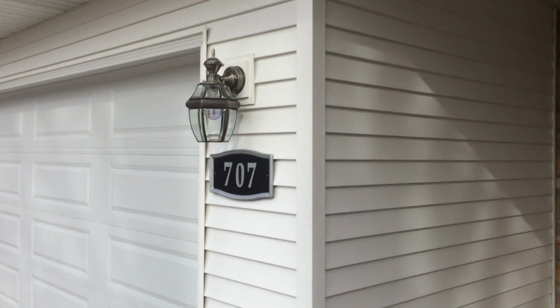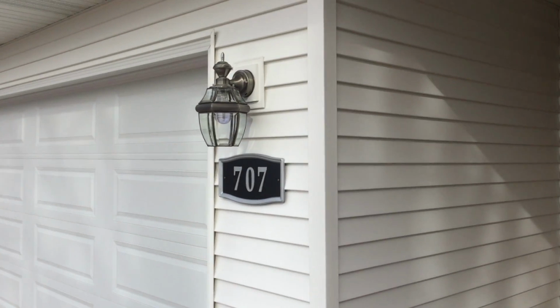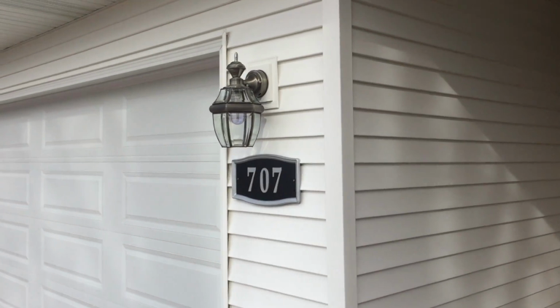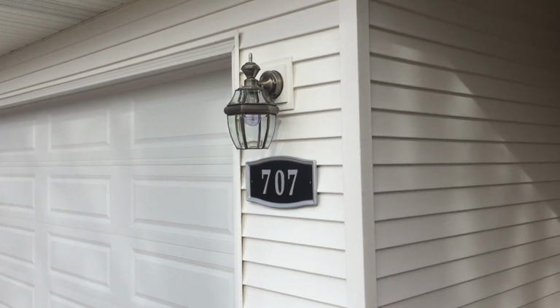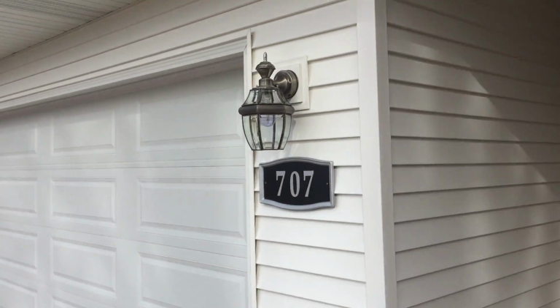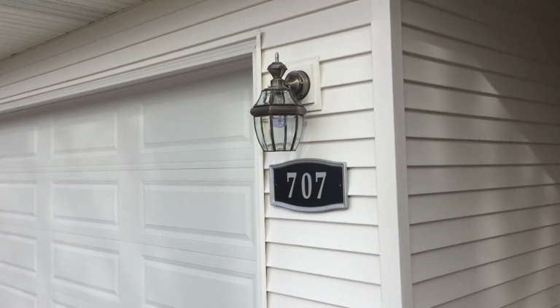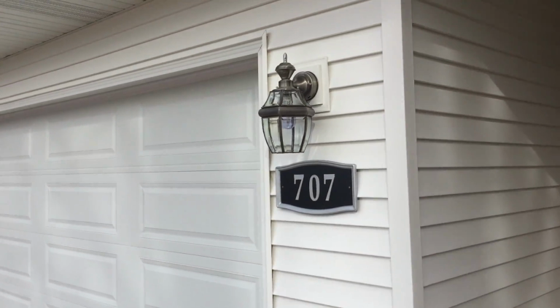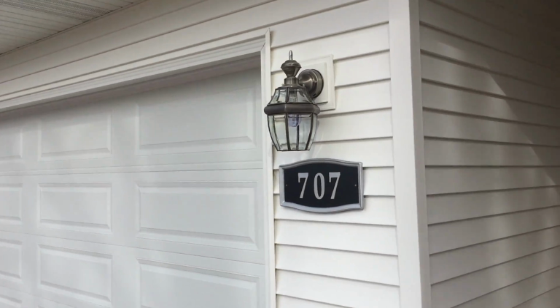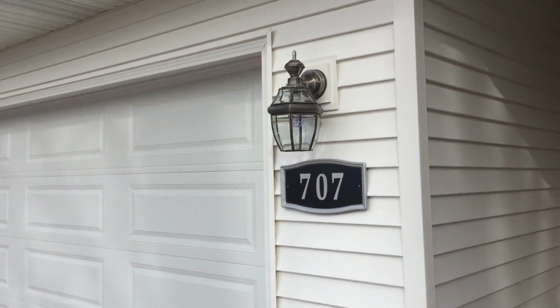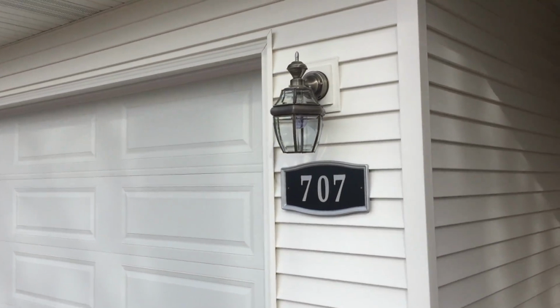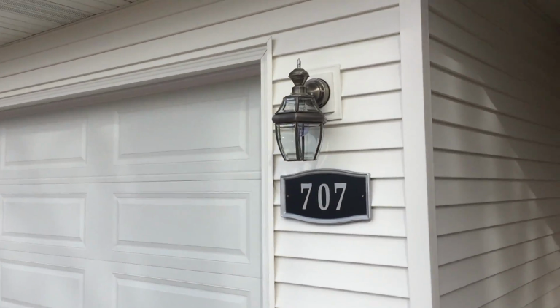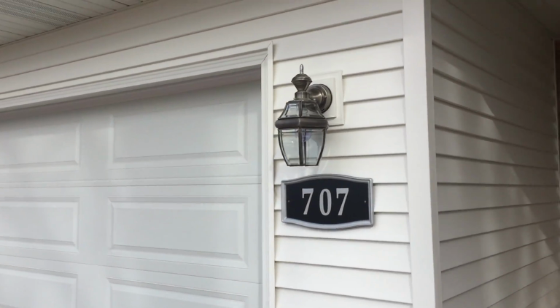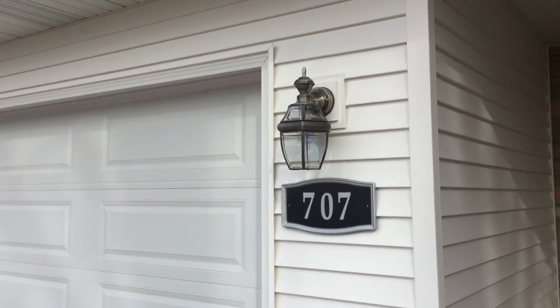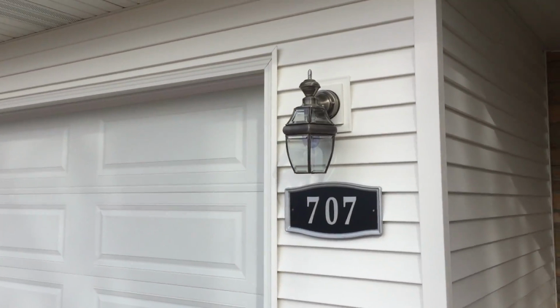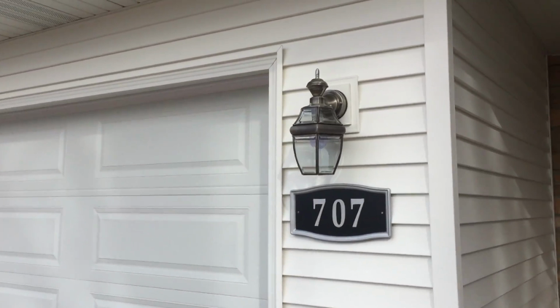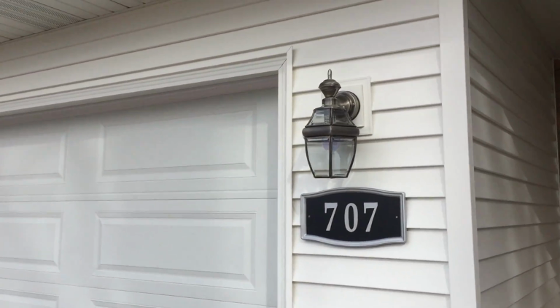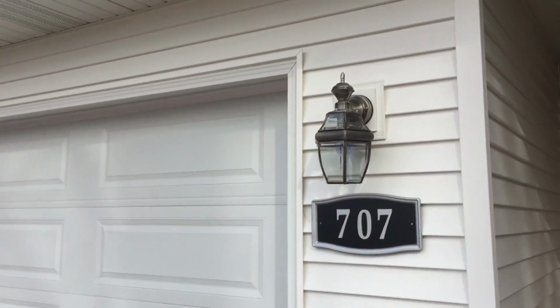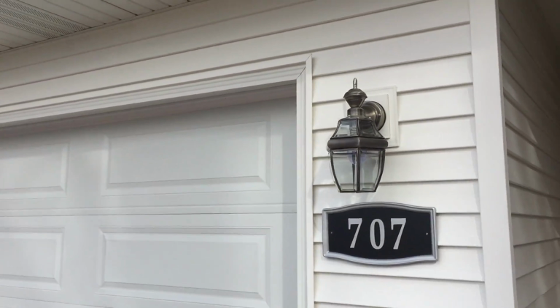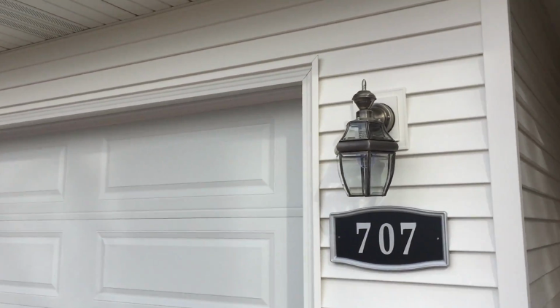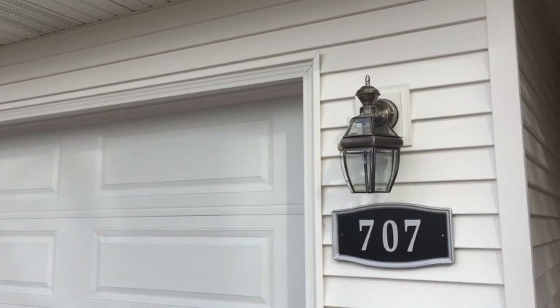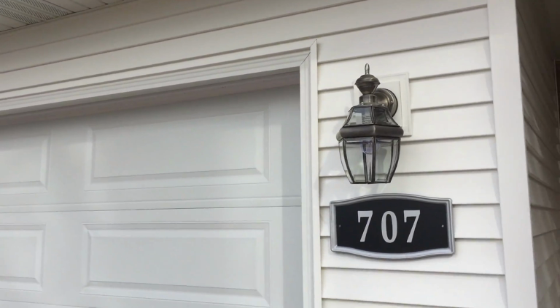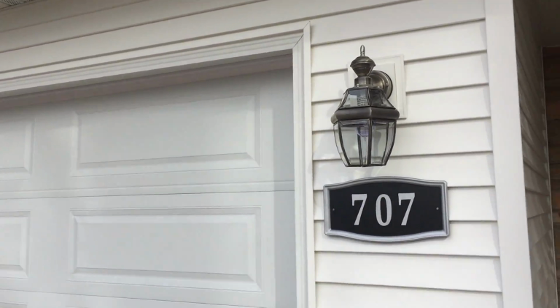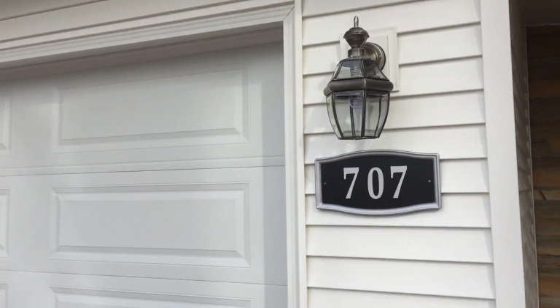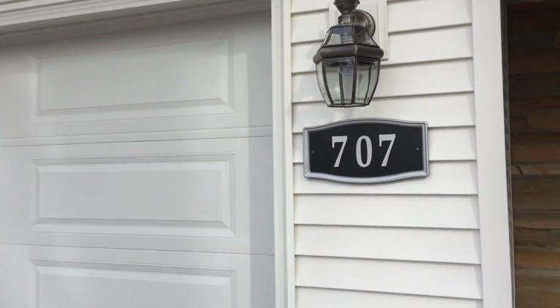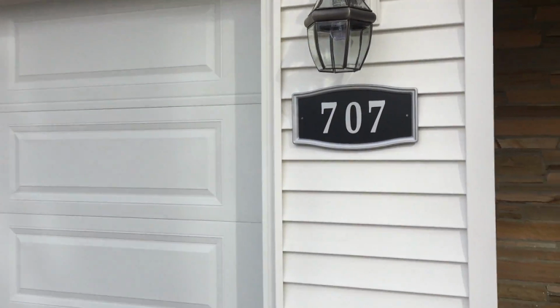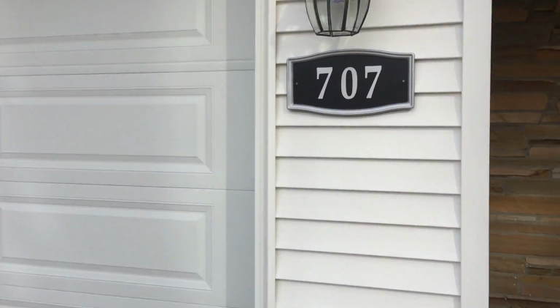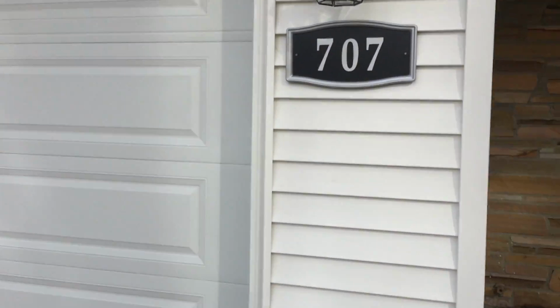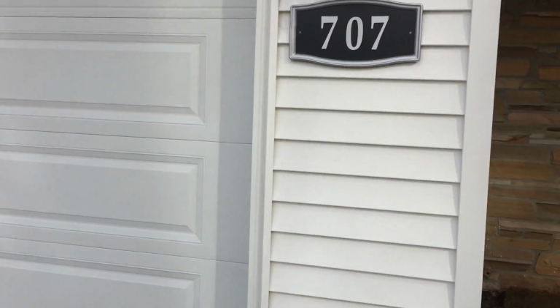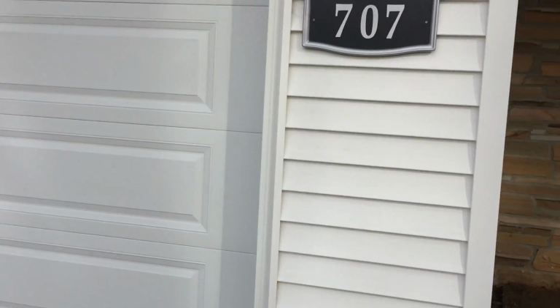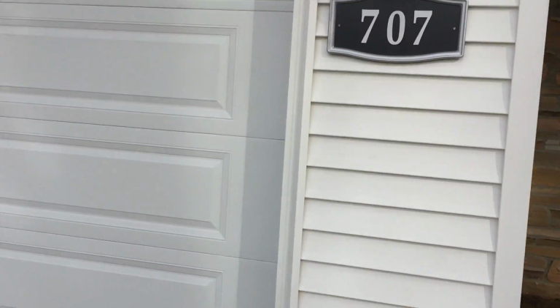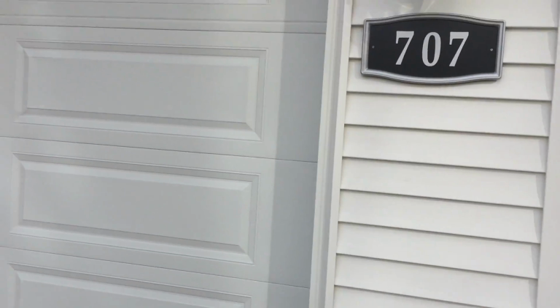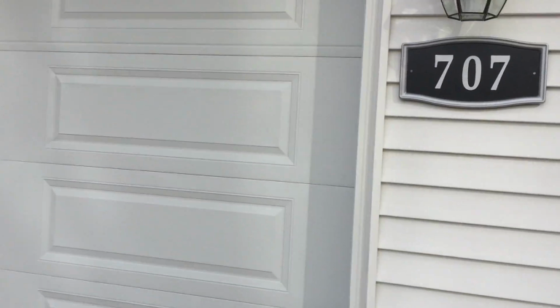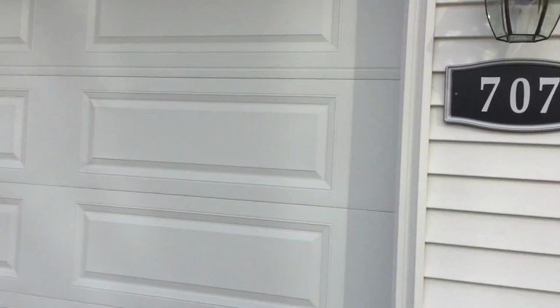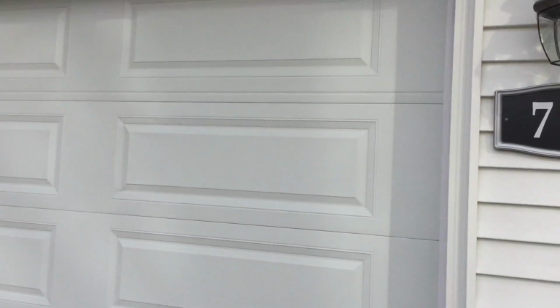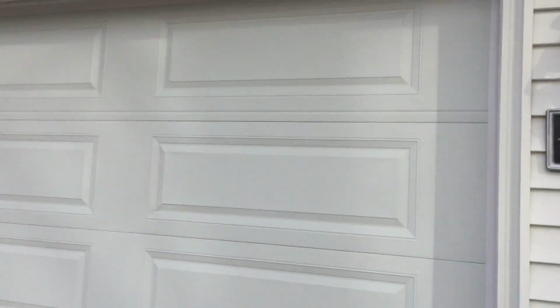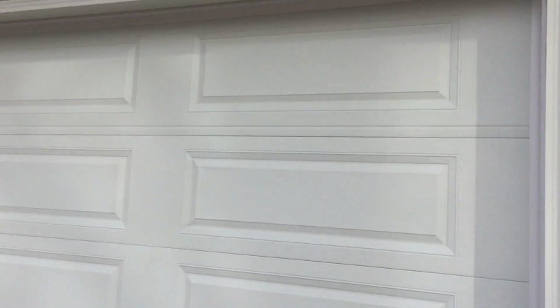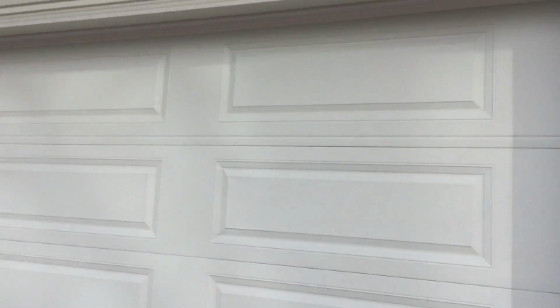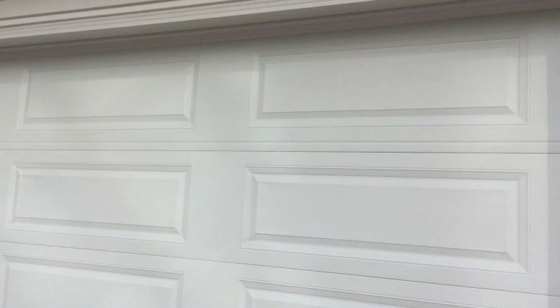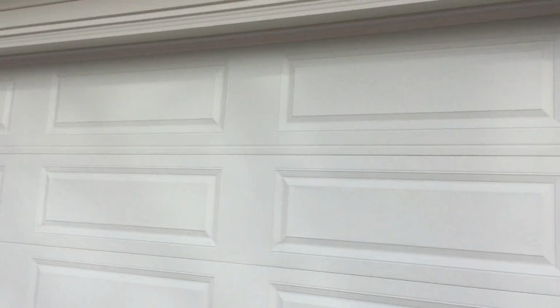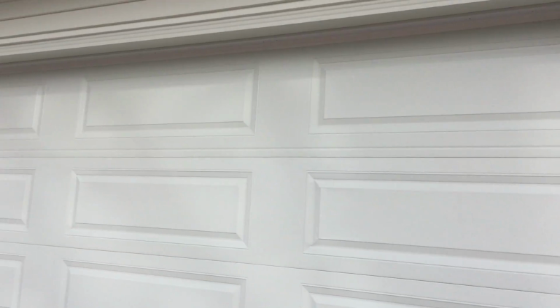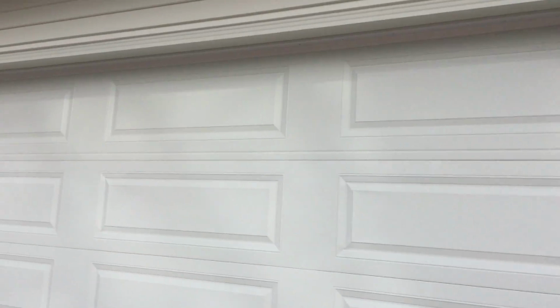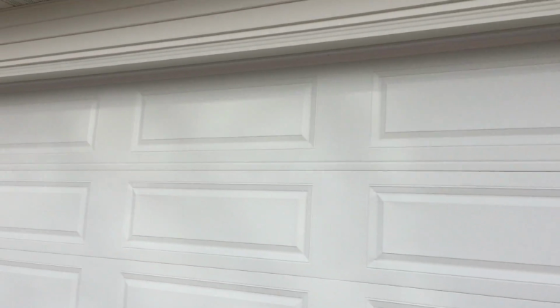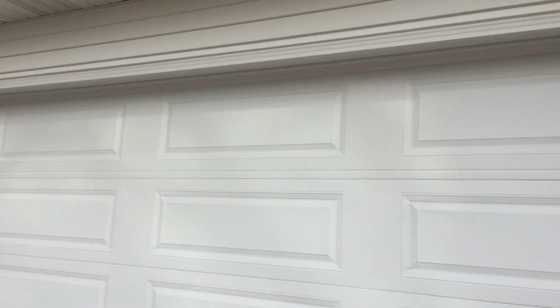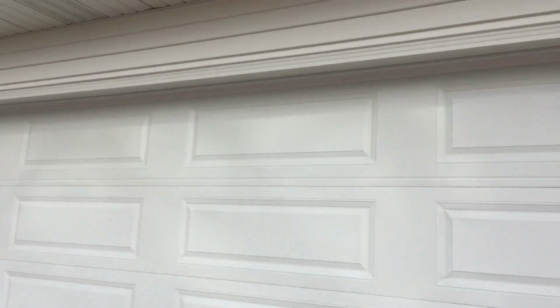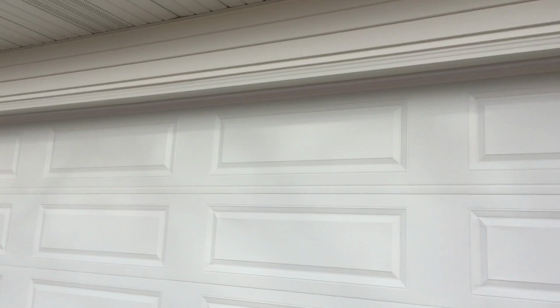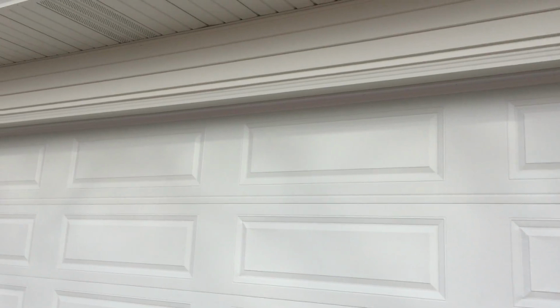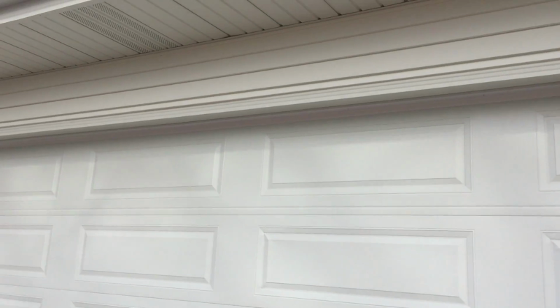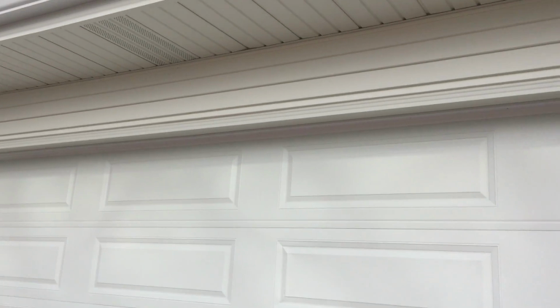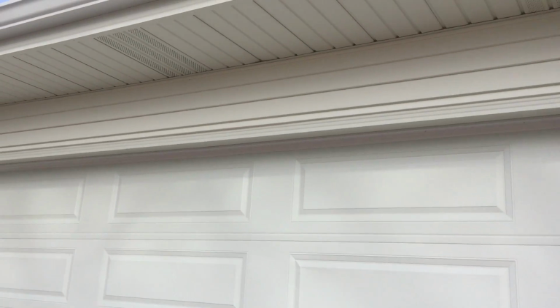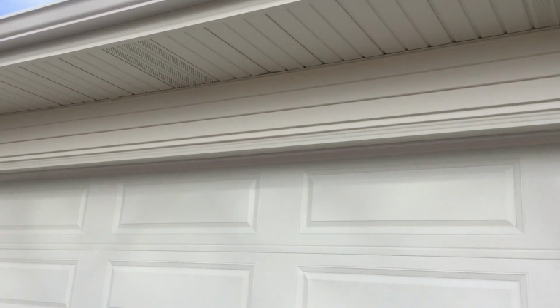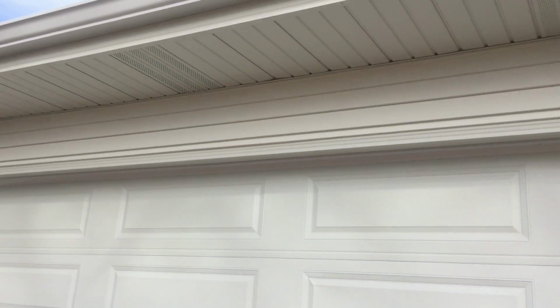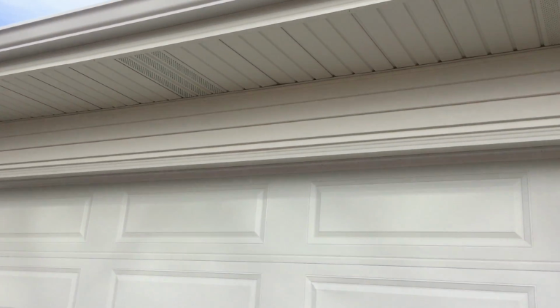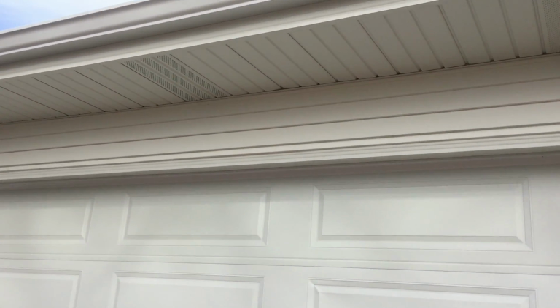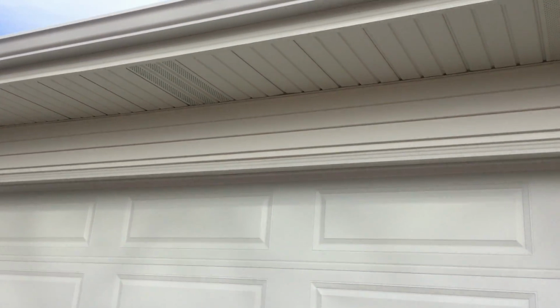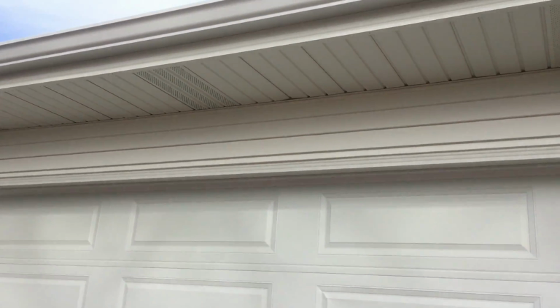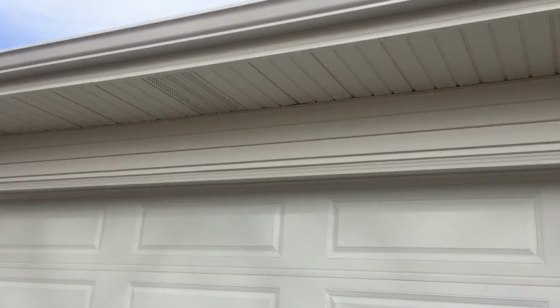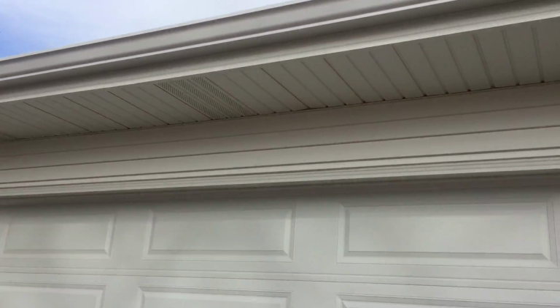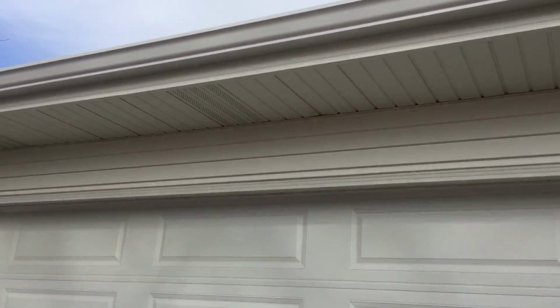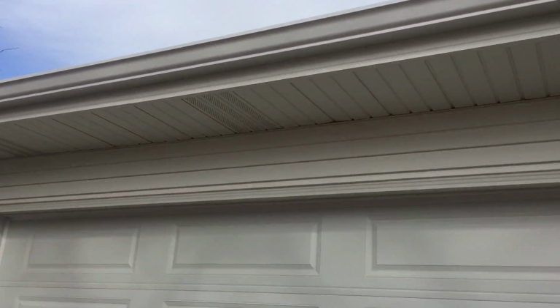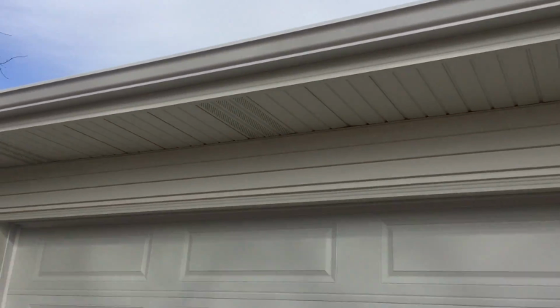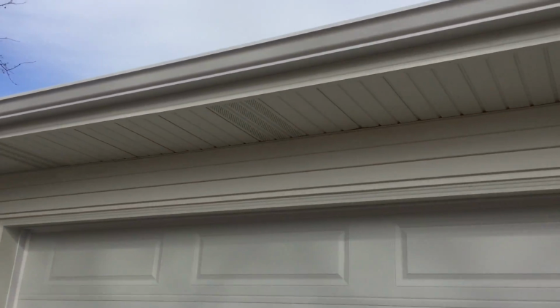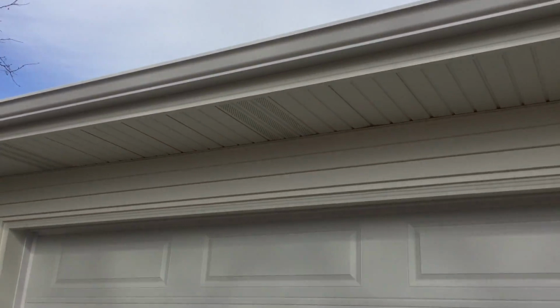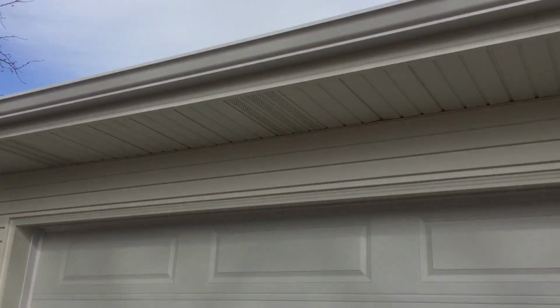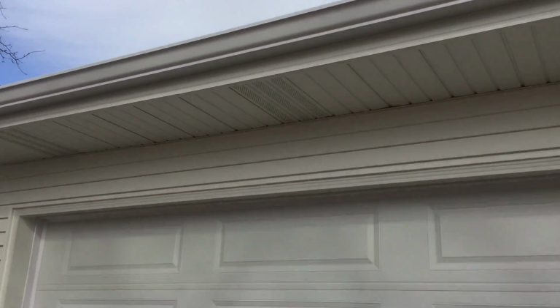Tuck the trim in around the garage door. New garage door in. Six-inch gutter.